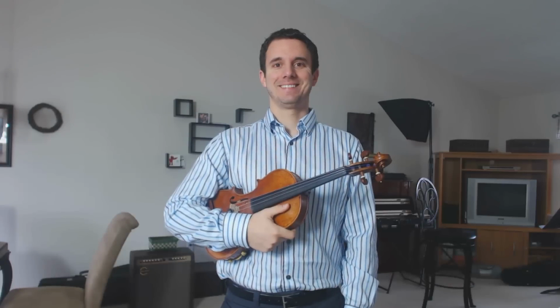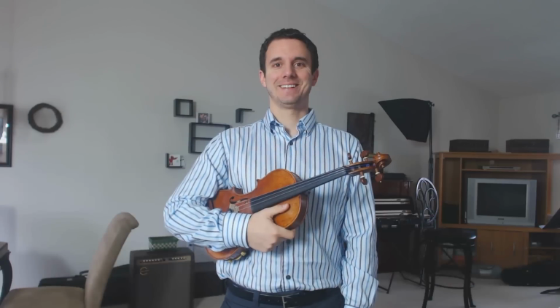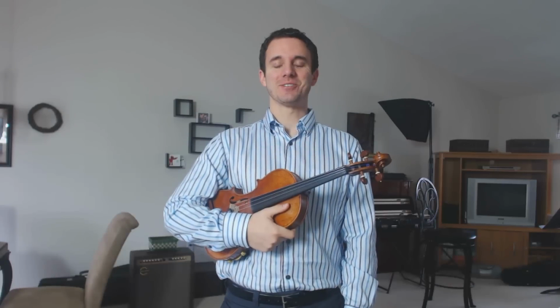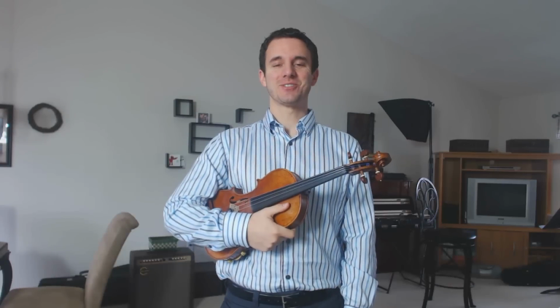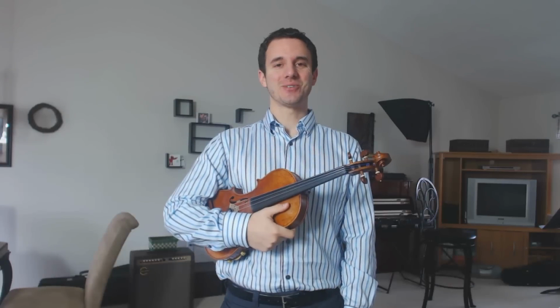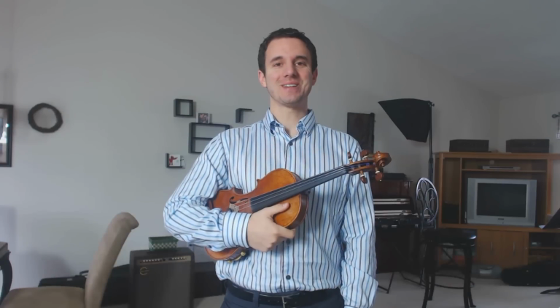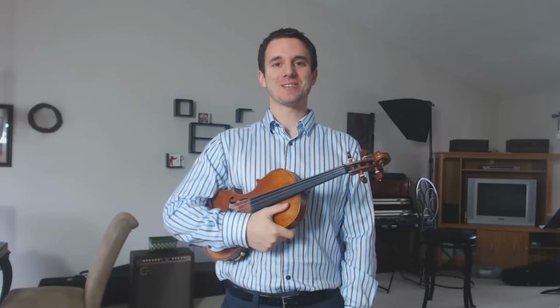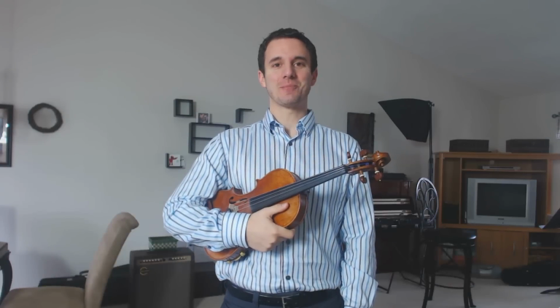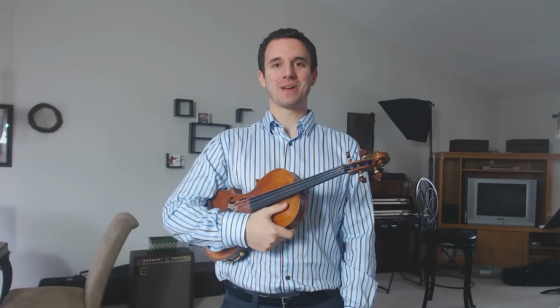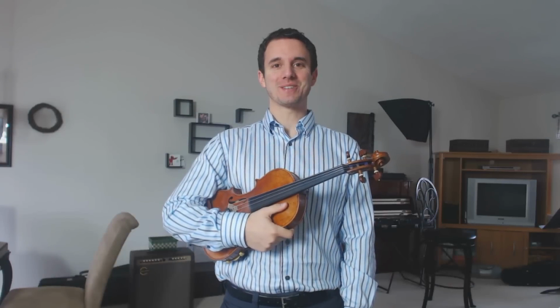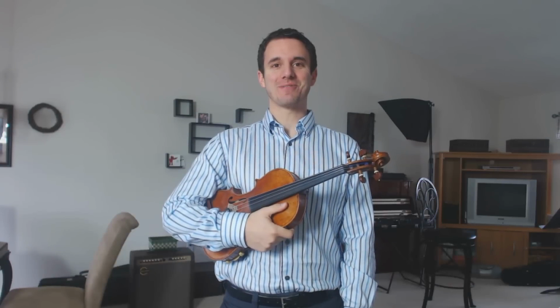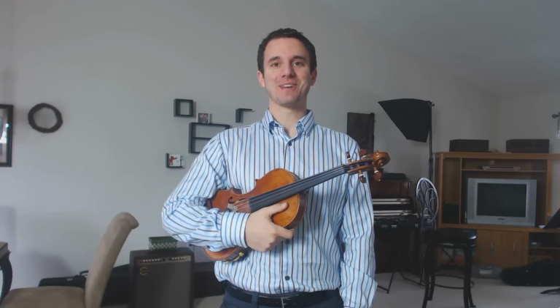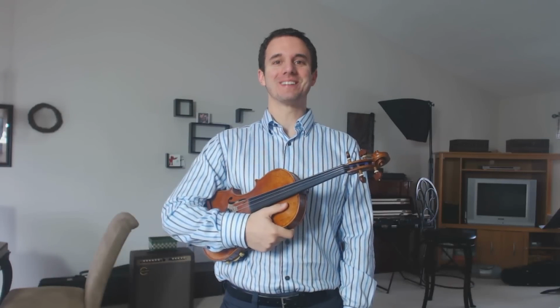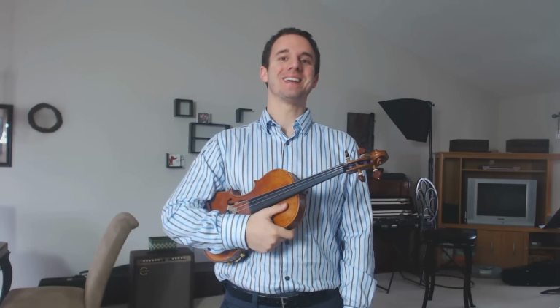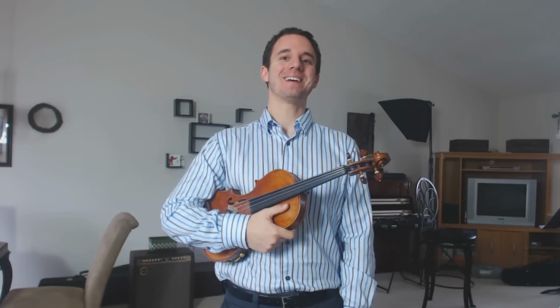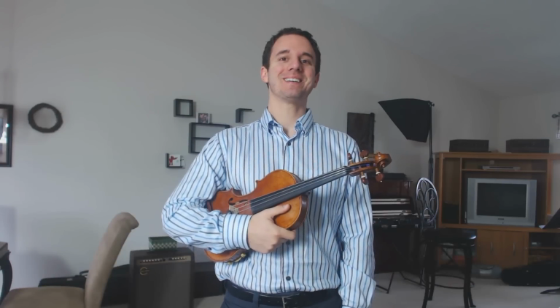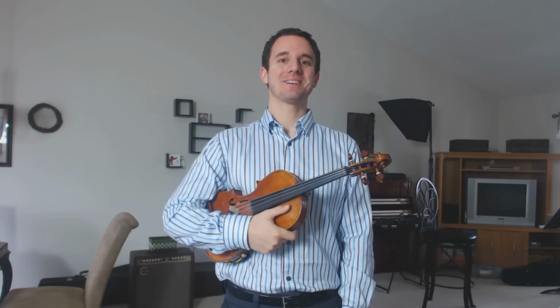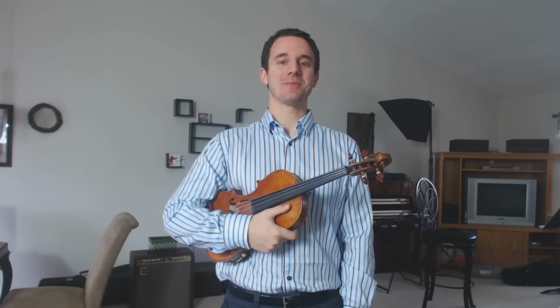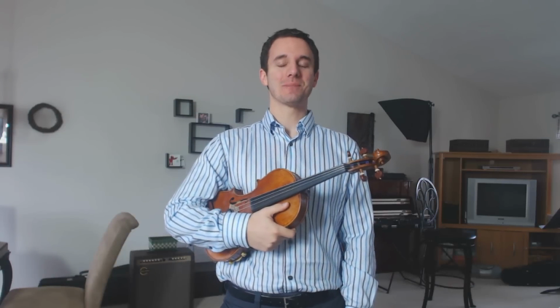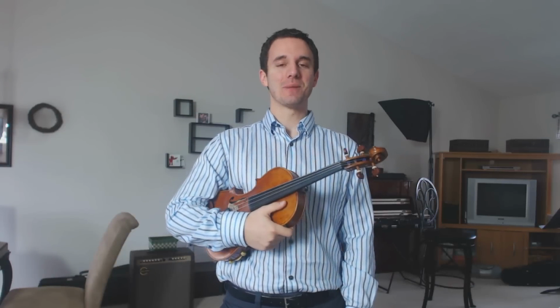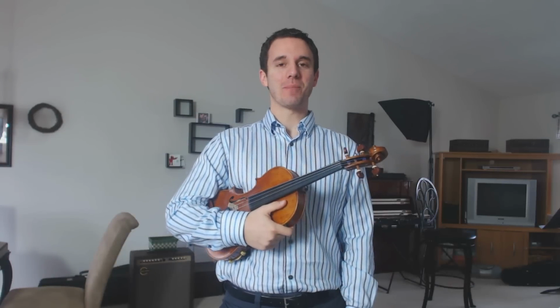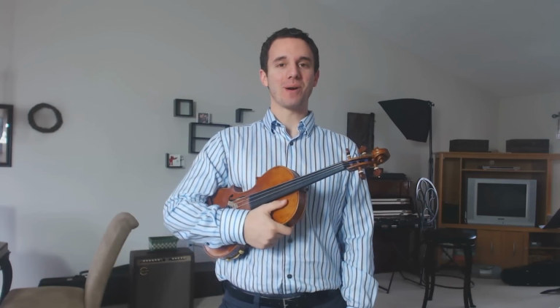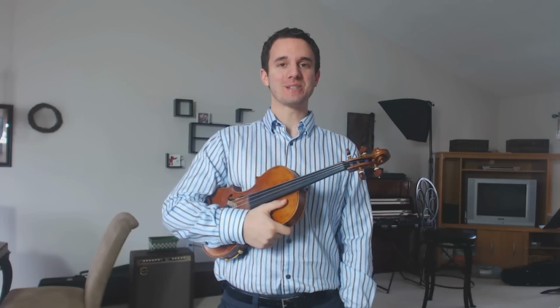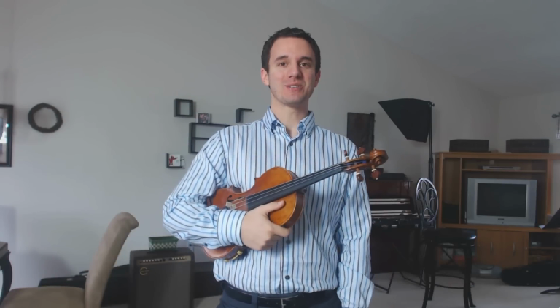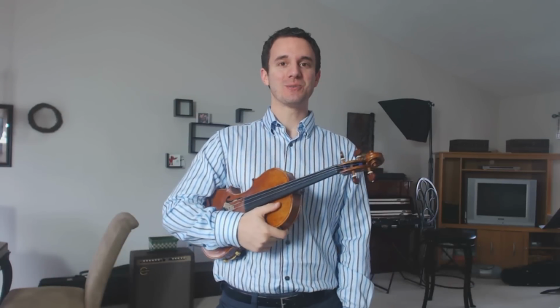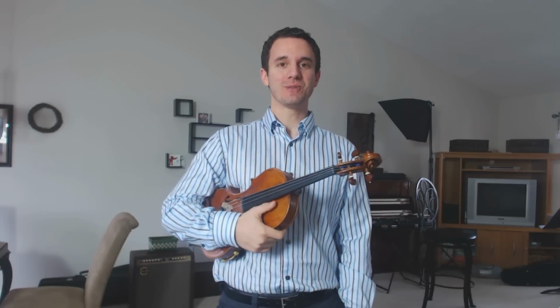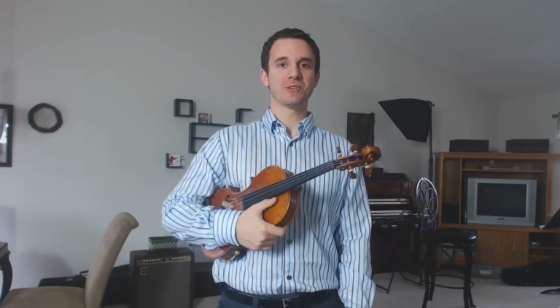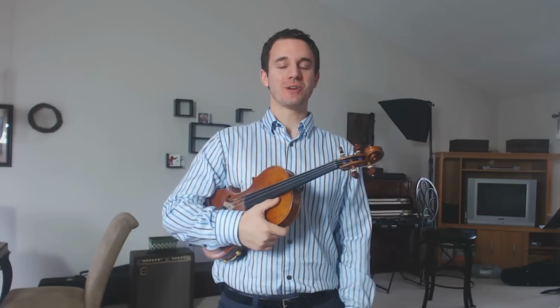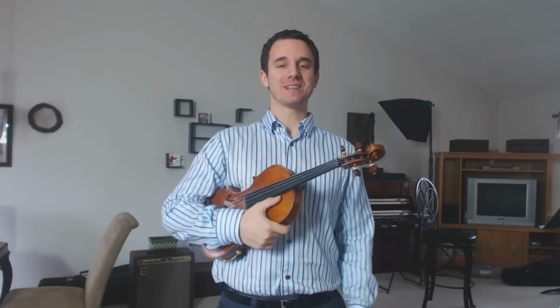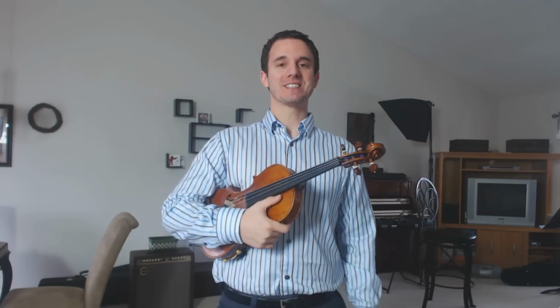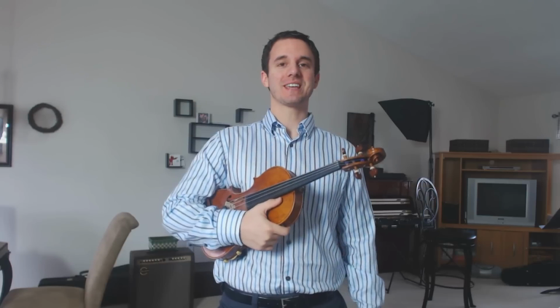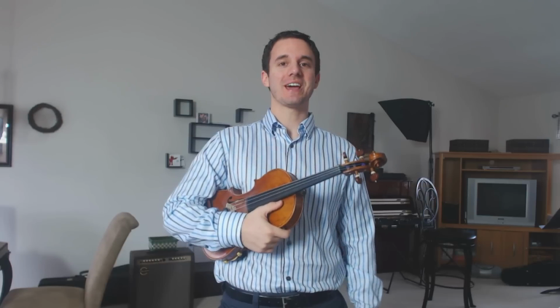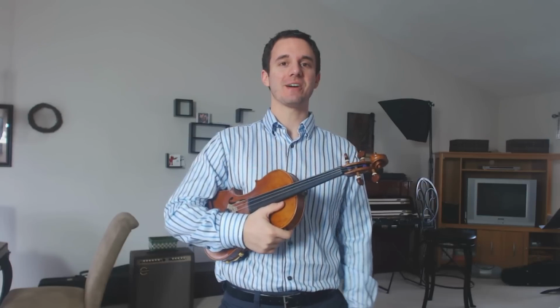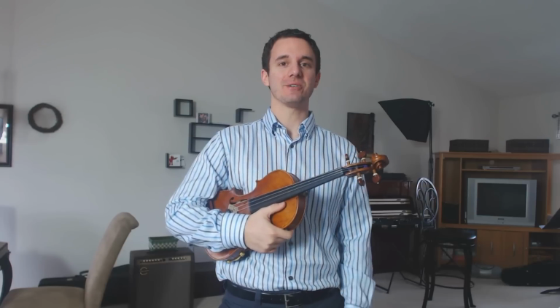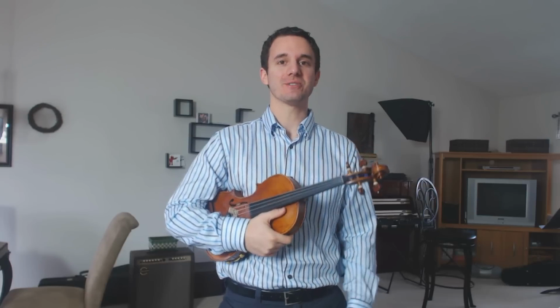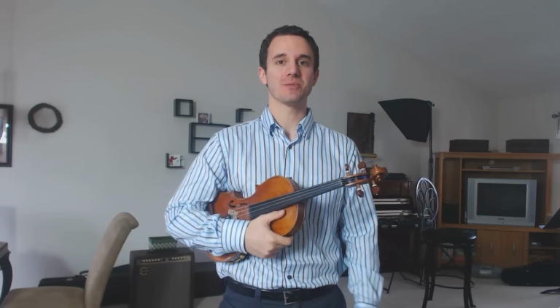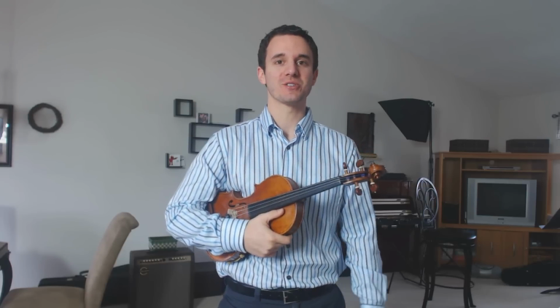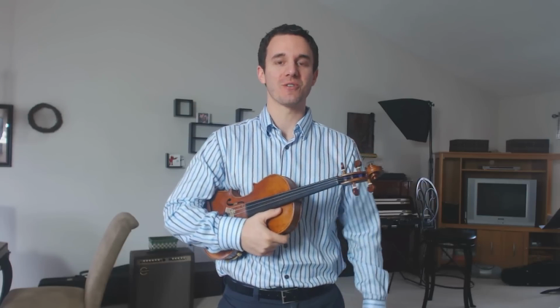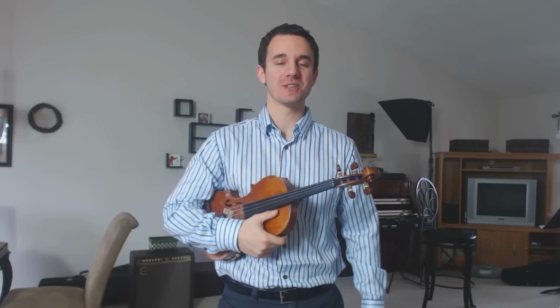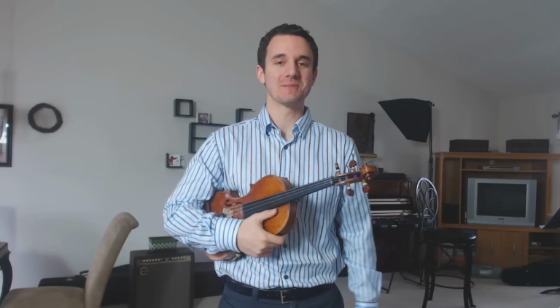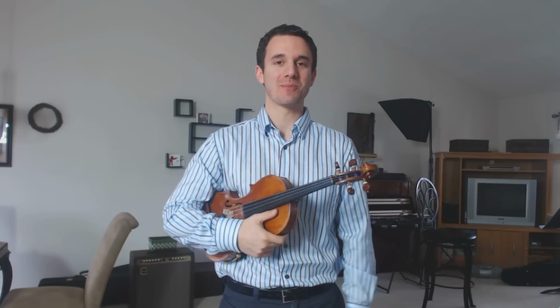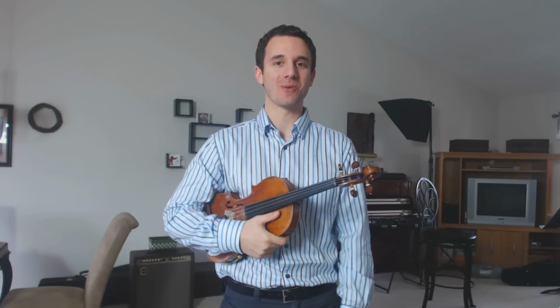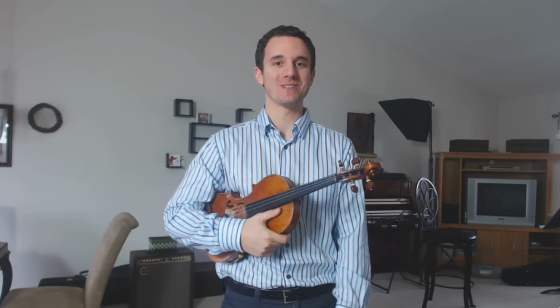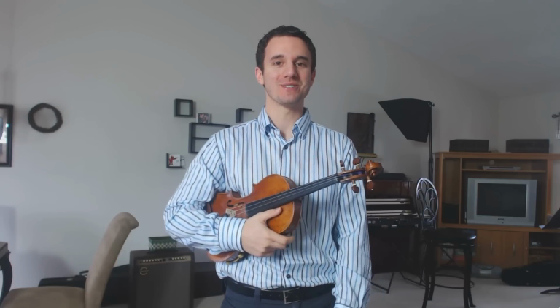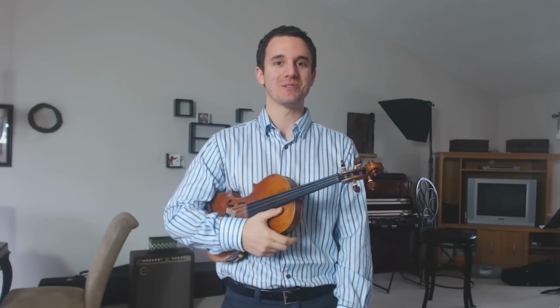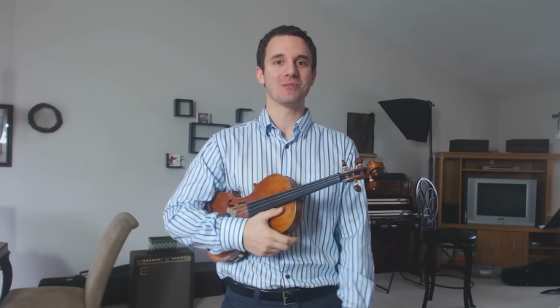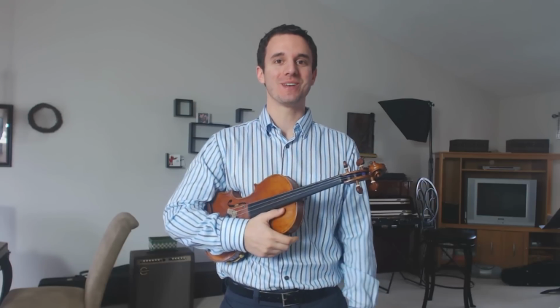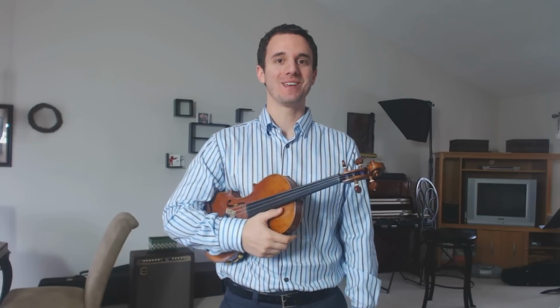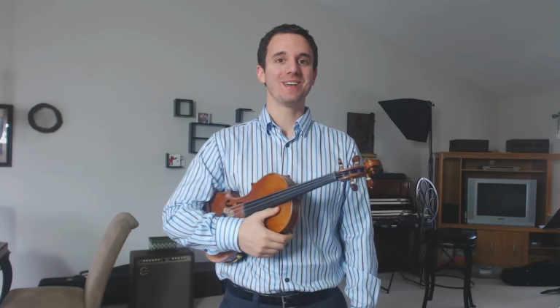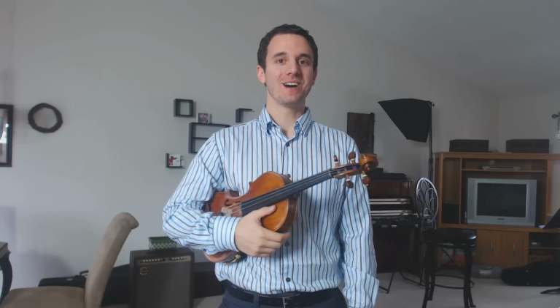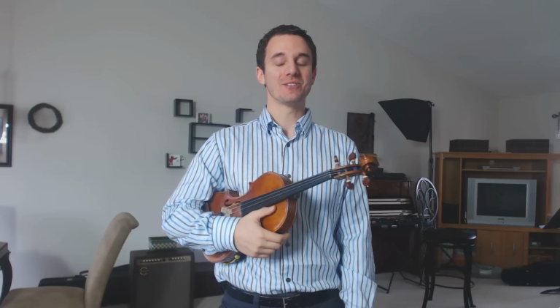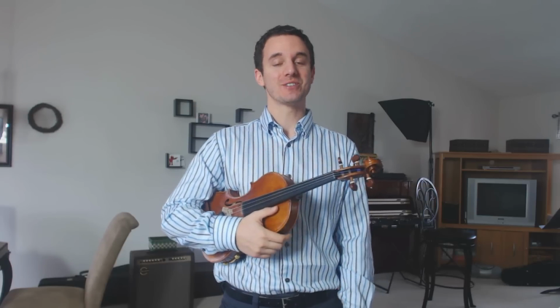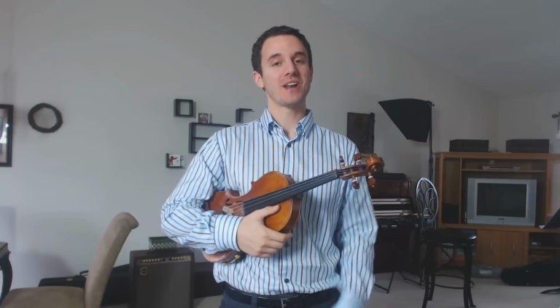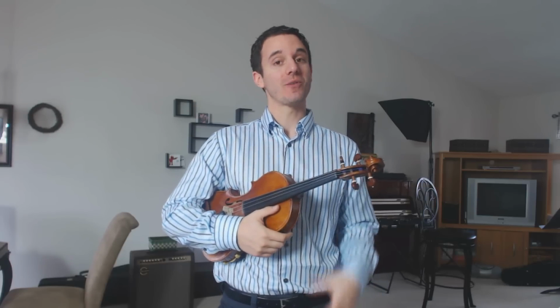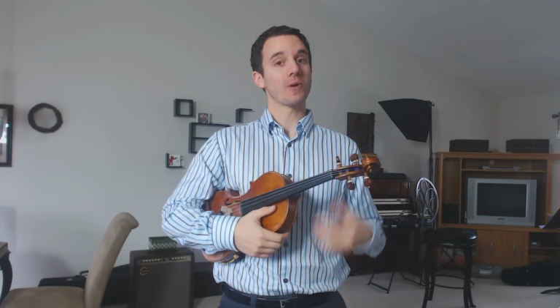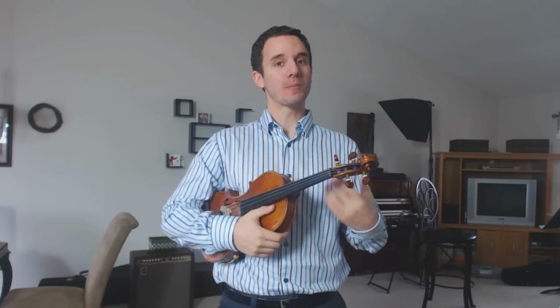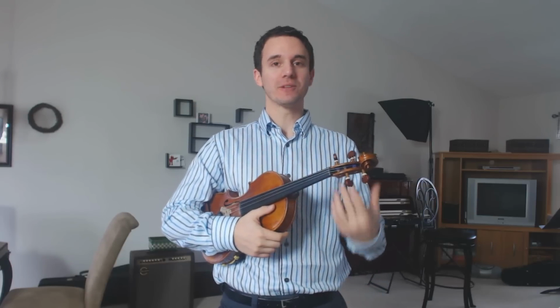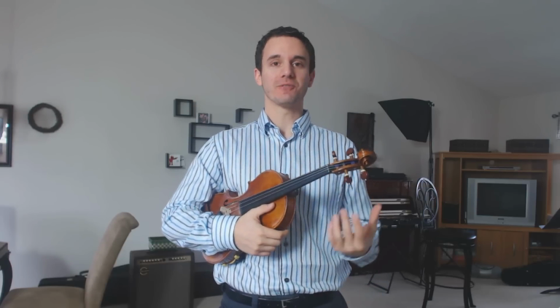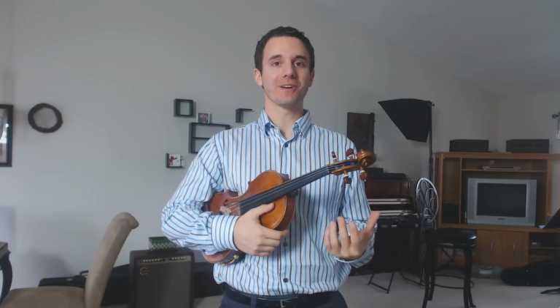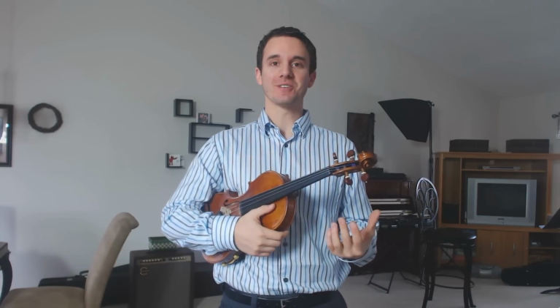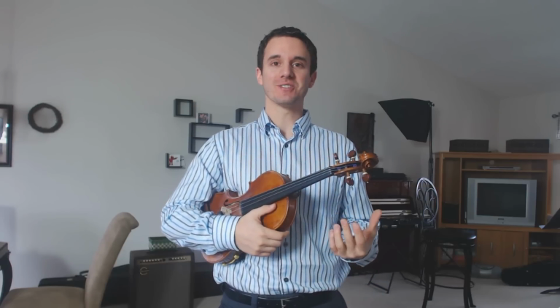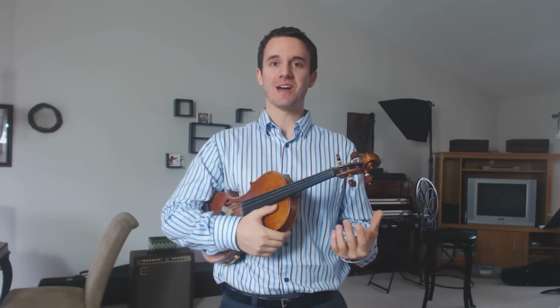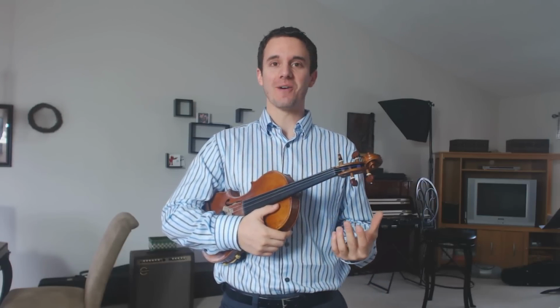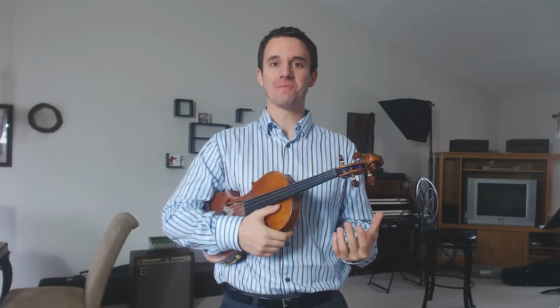Hello students, hope you guys are having a good day. Welcome to part two of learning scales, which are really important to understanding where to put the fingers down.